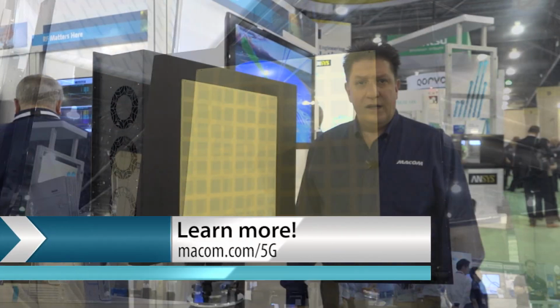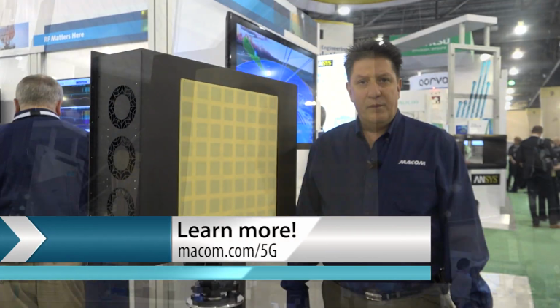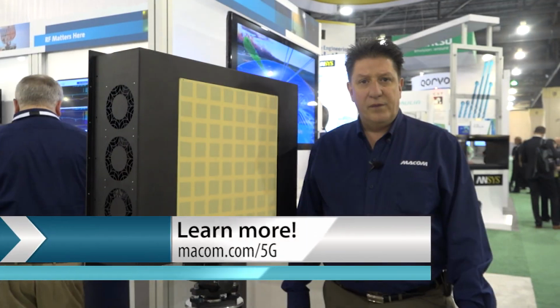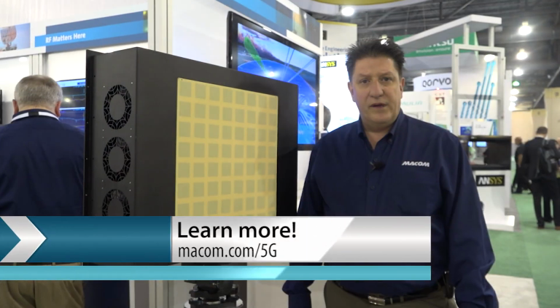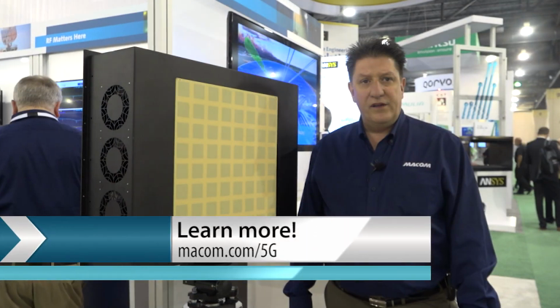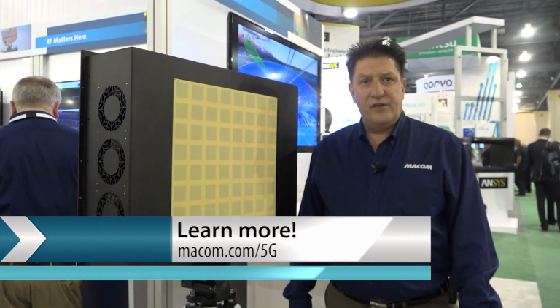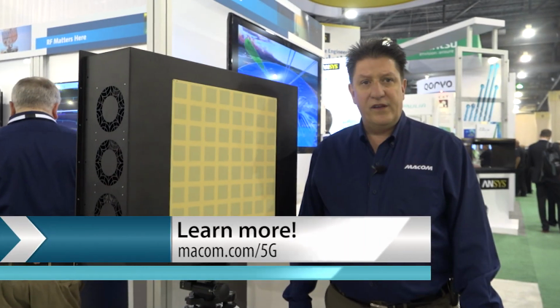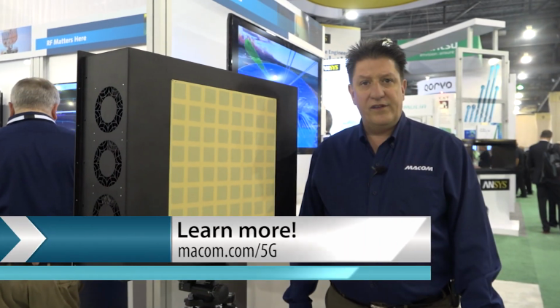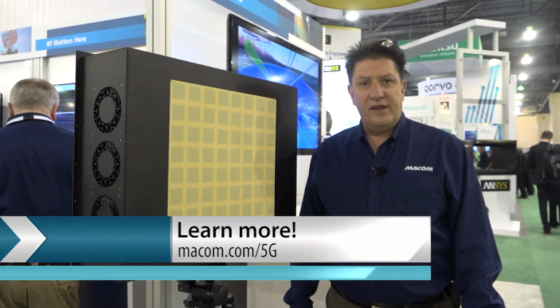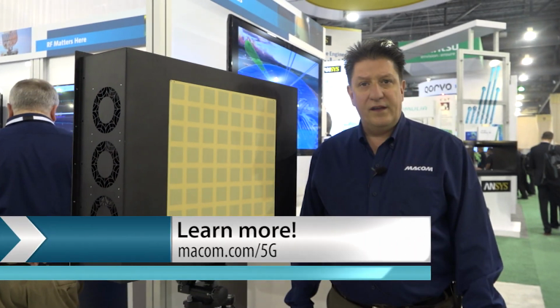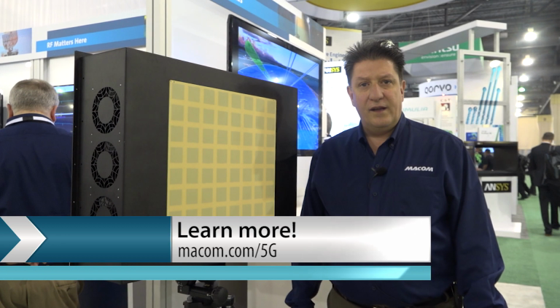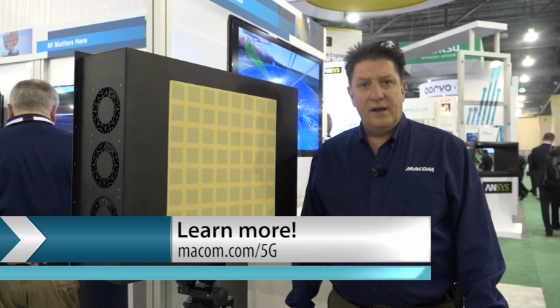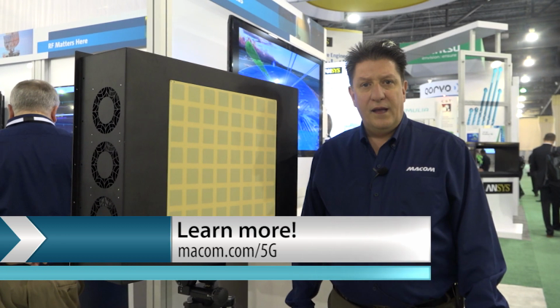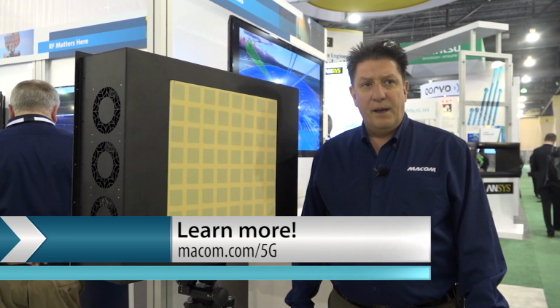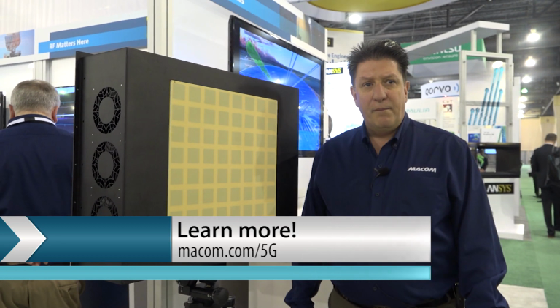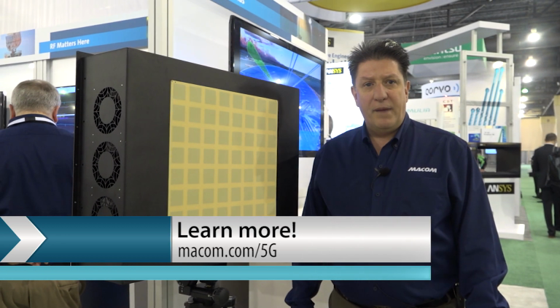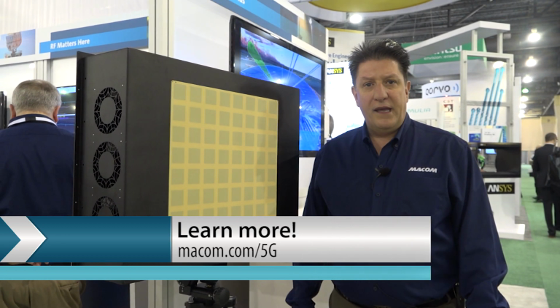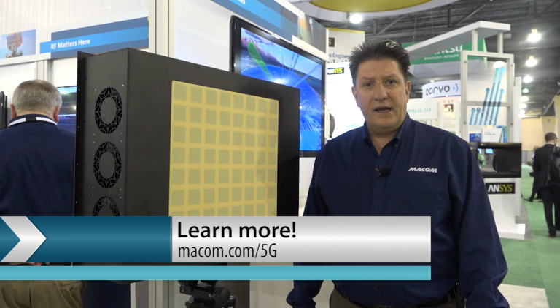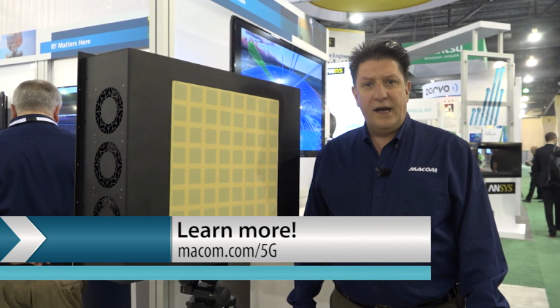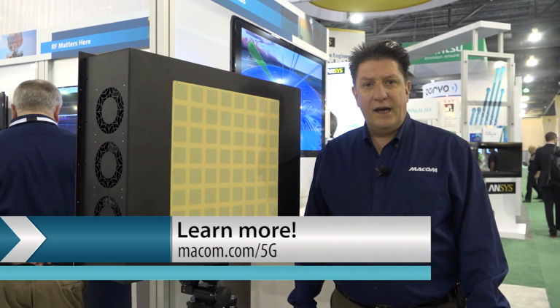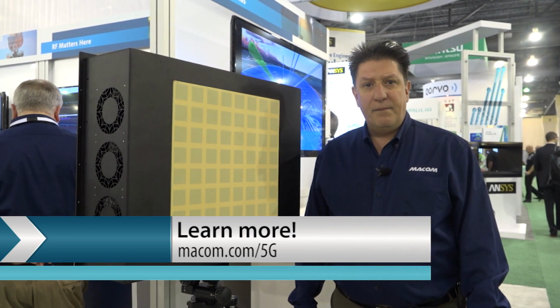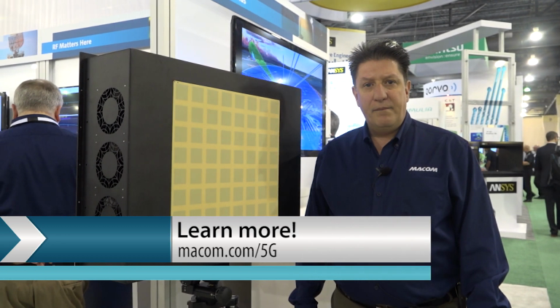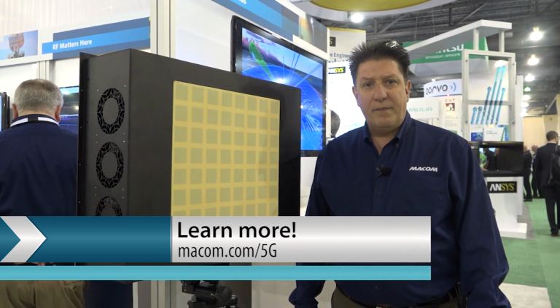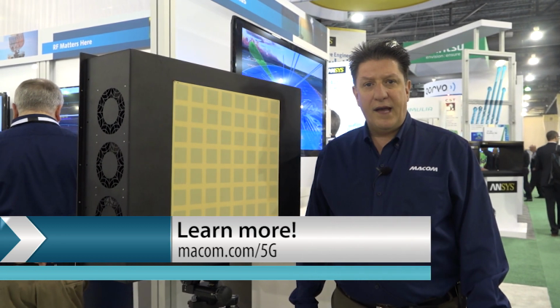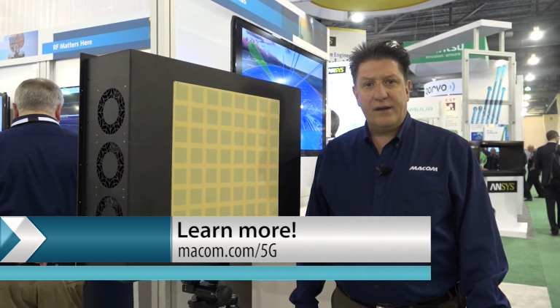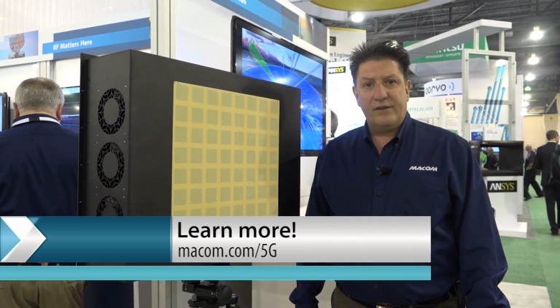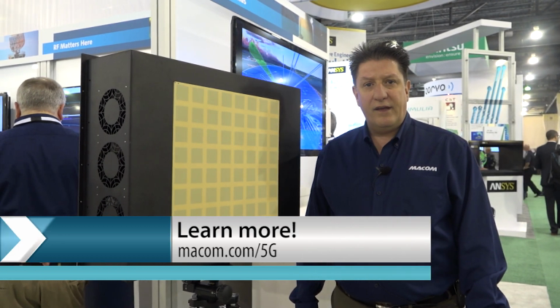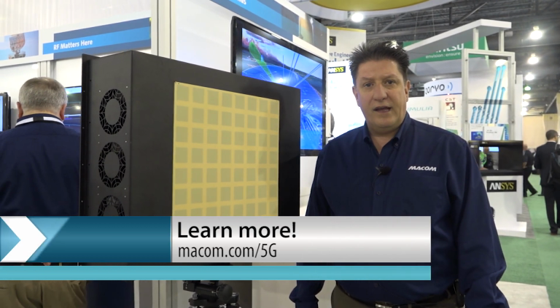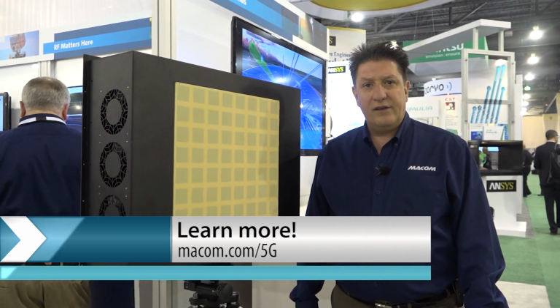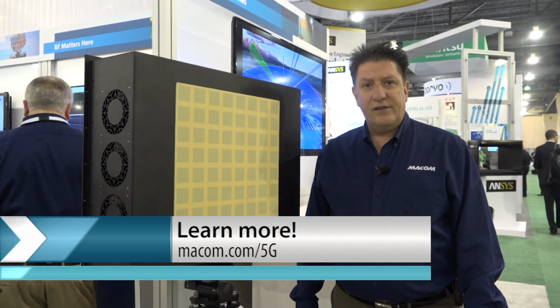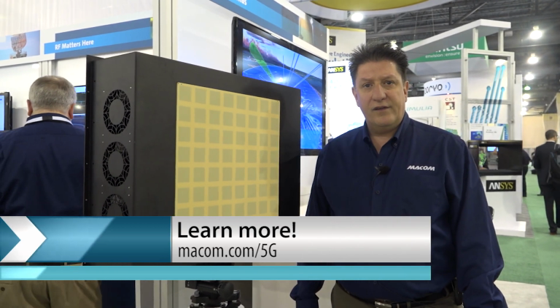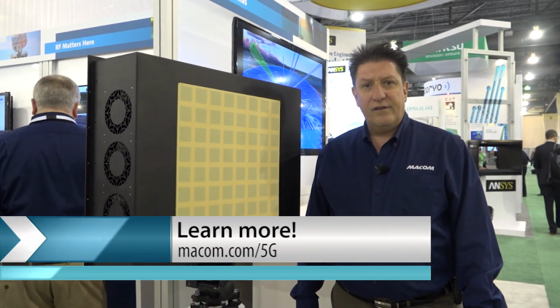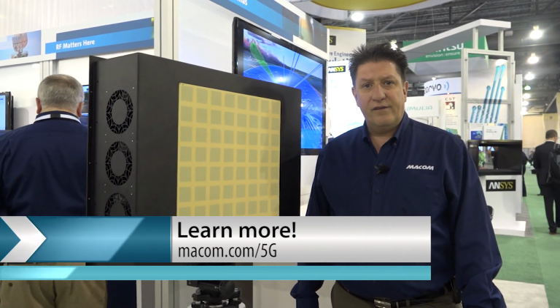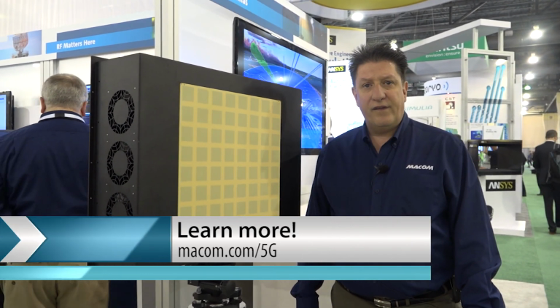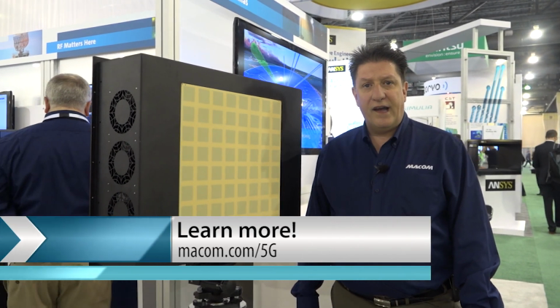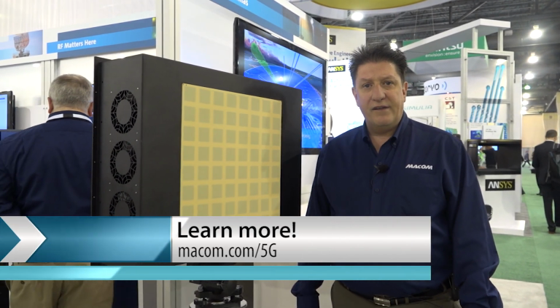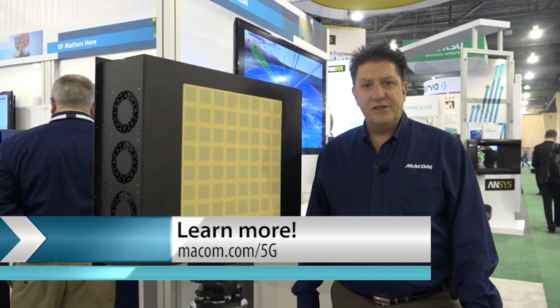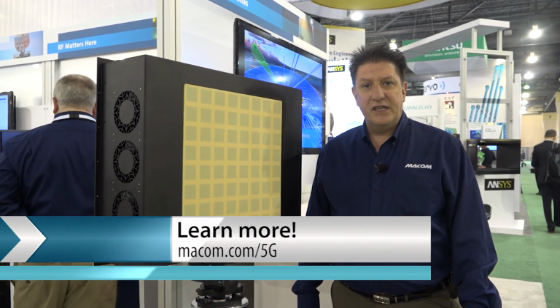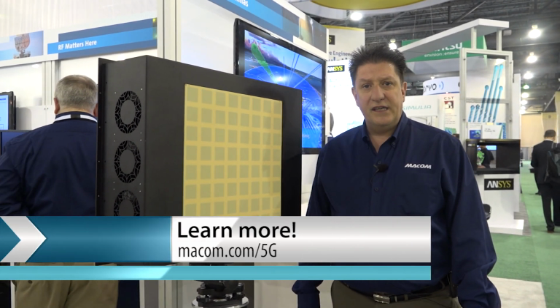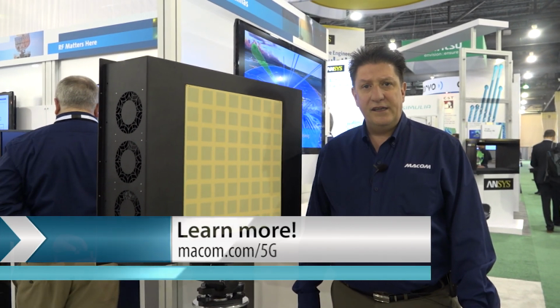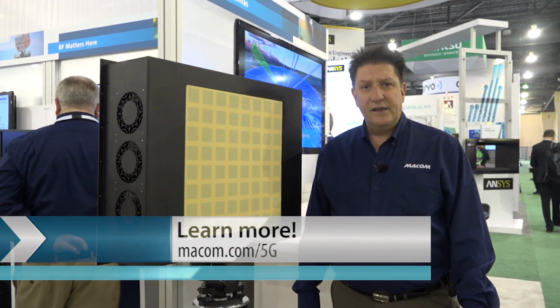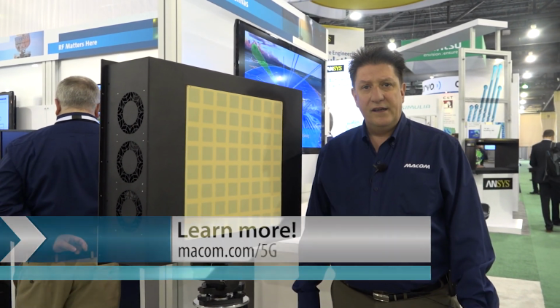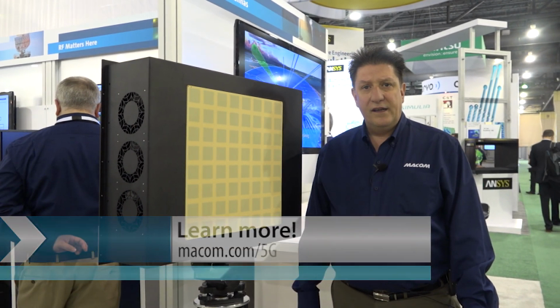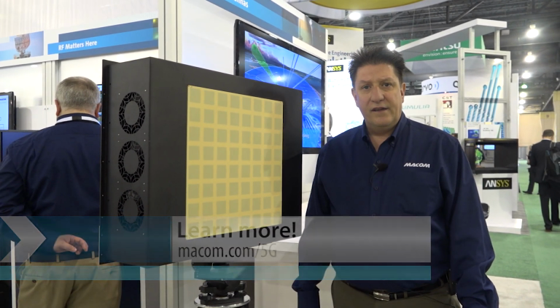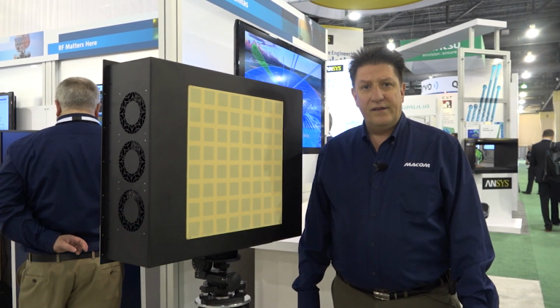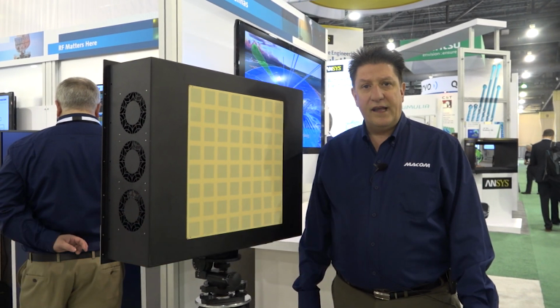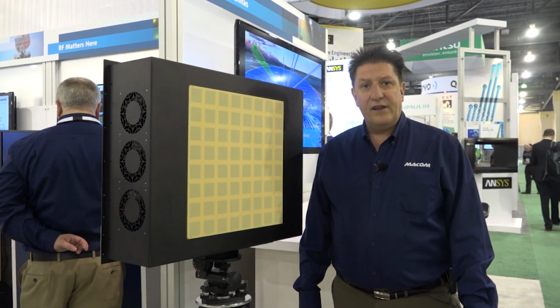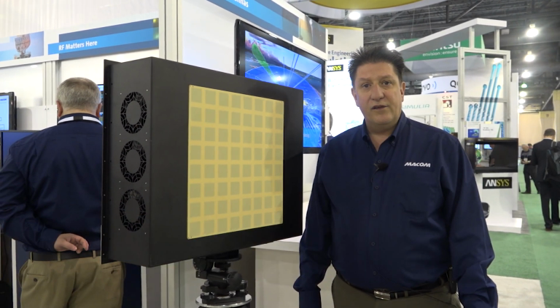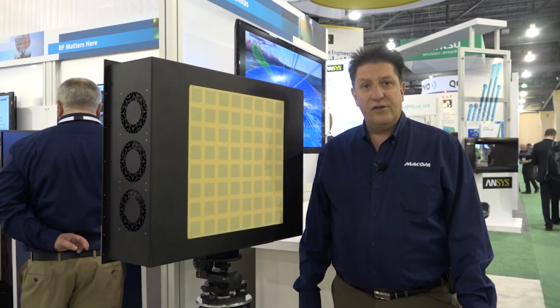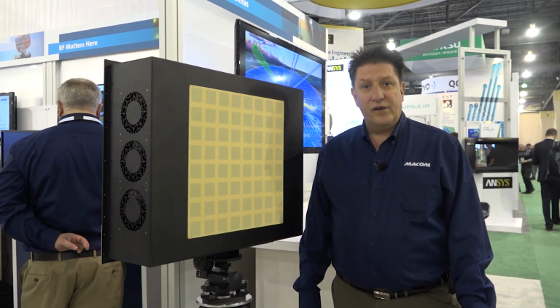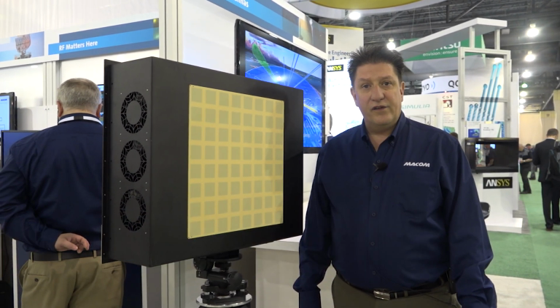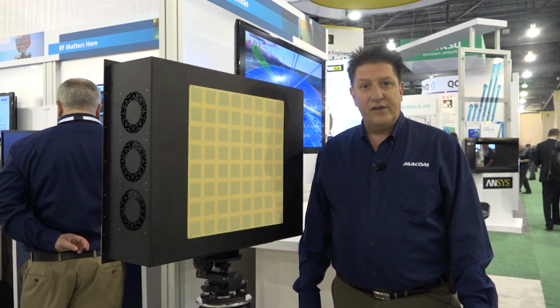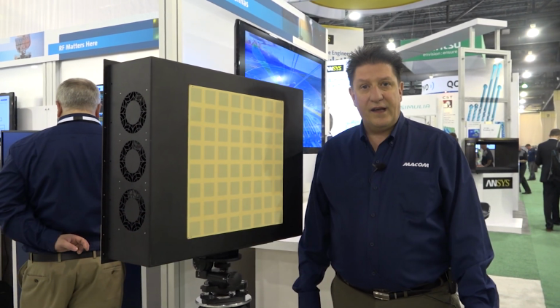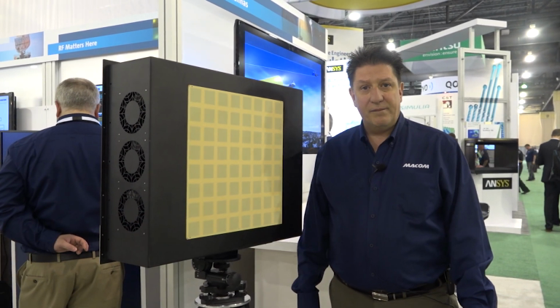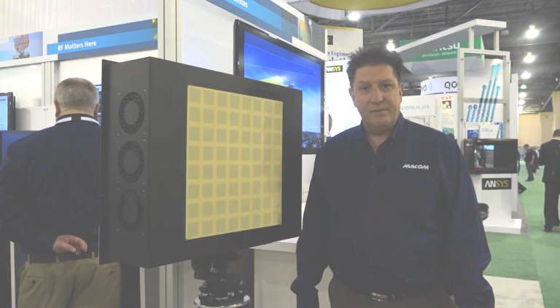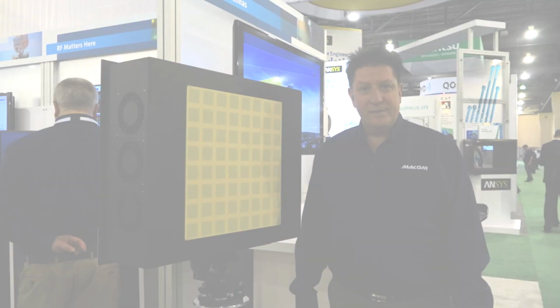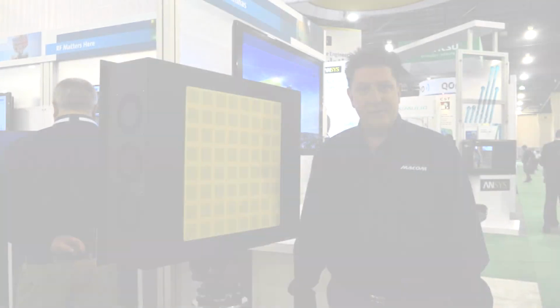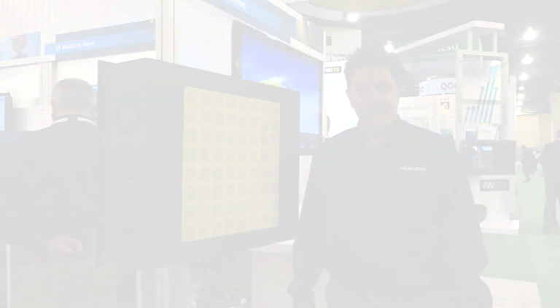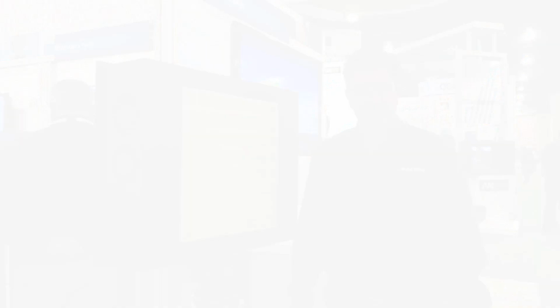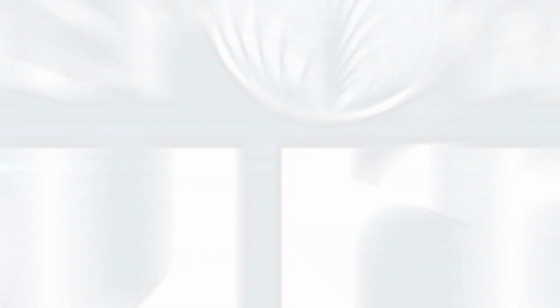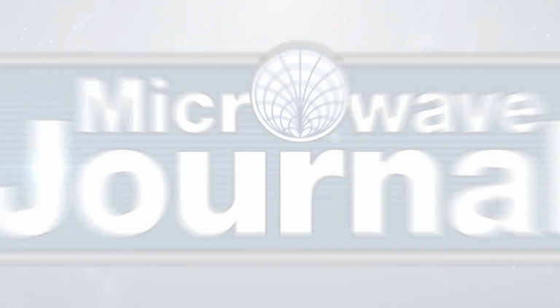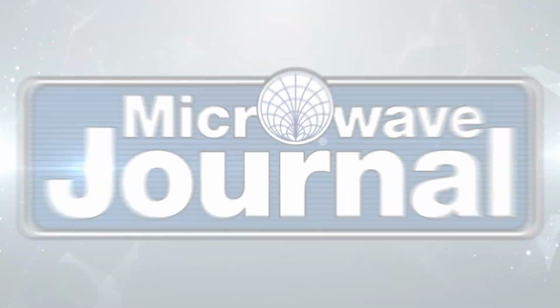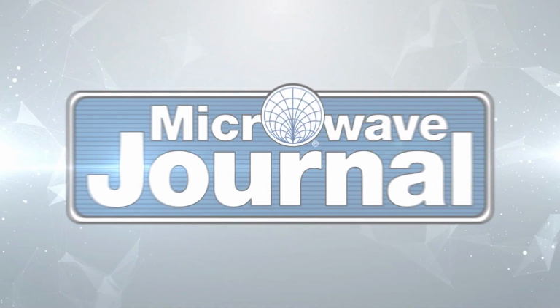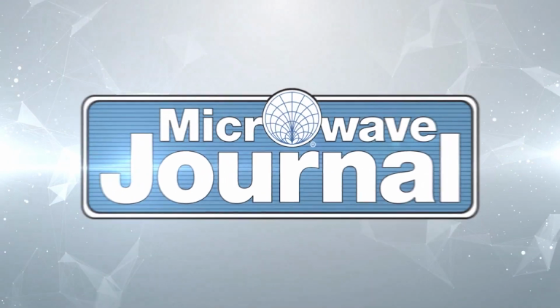For more information on our antenna technology, please visit maycom backslash 5G. Thank you for your time.